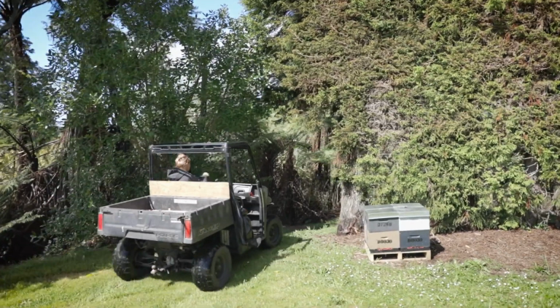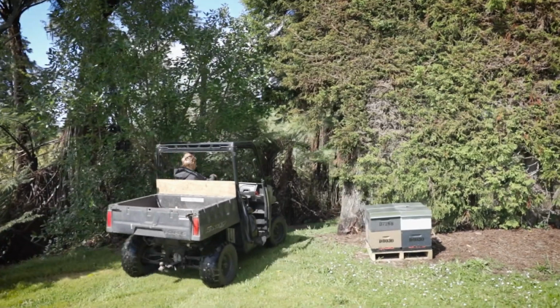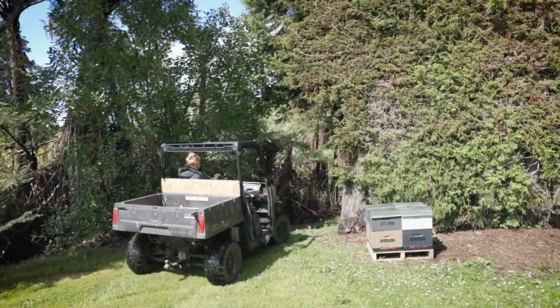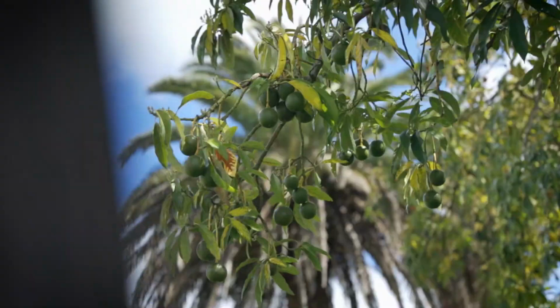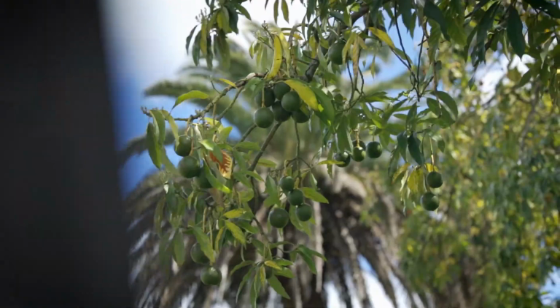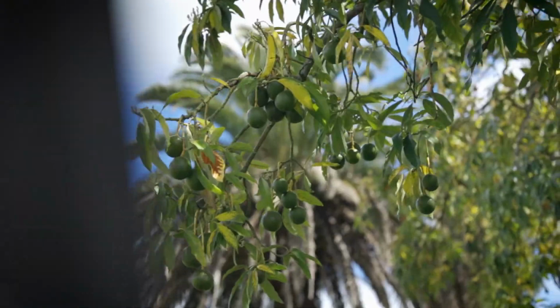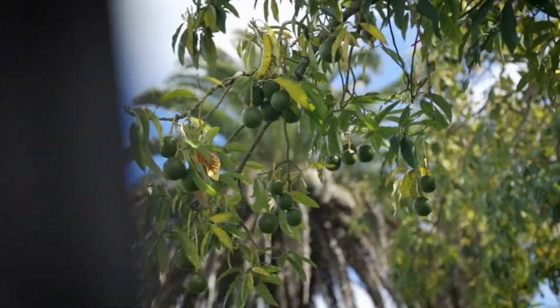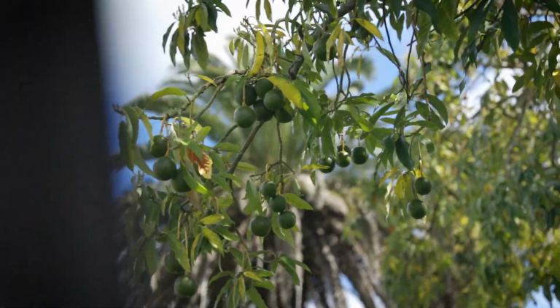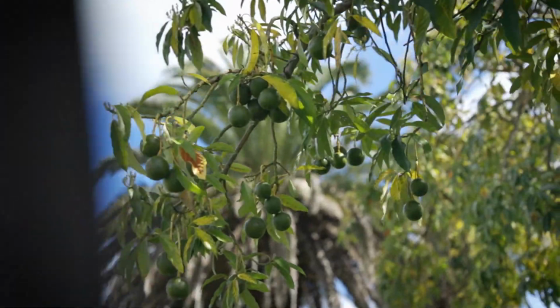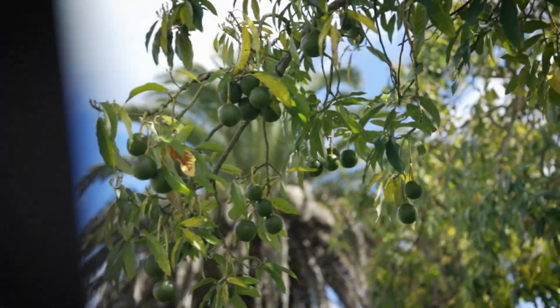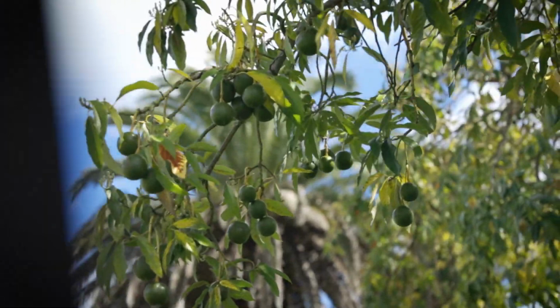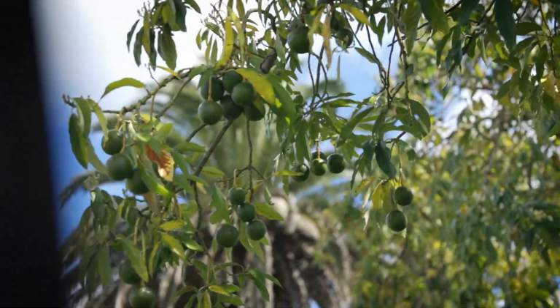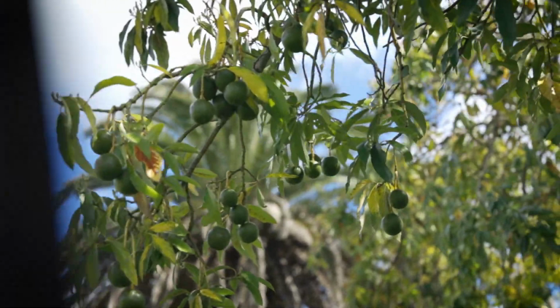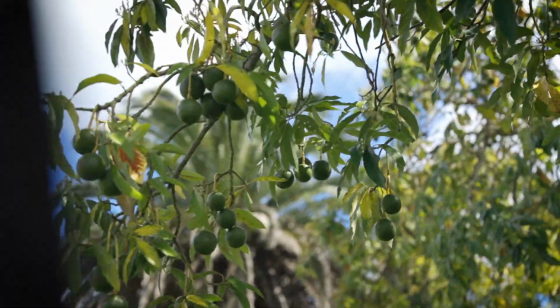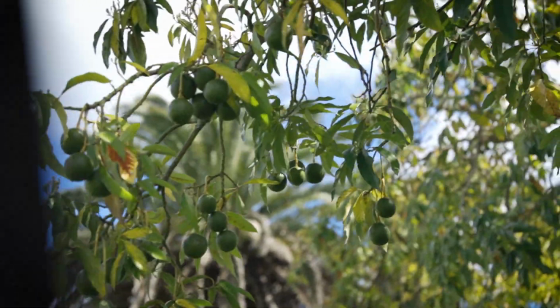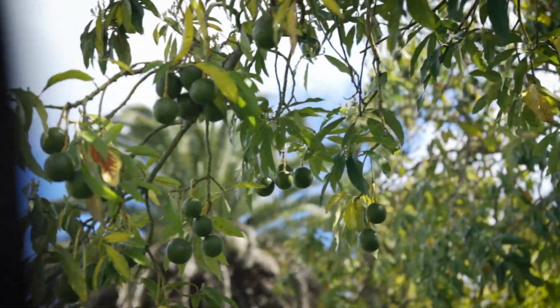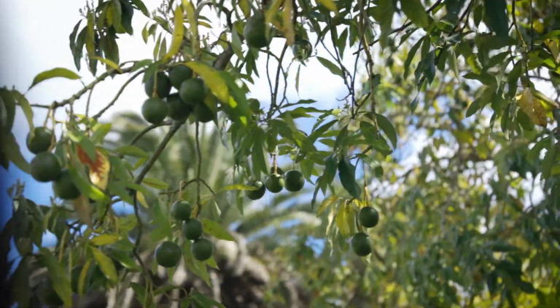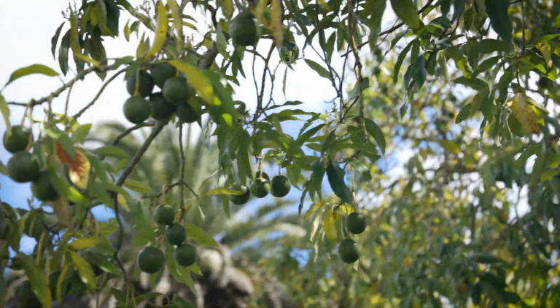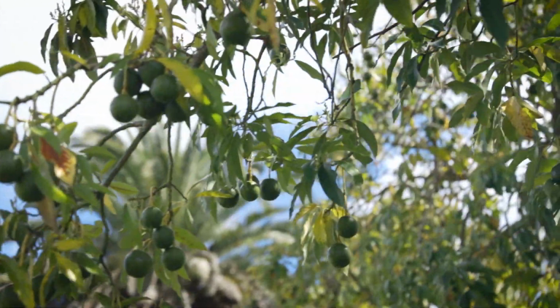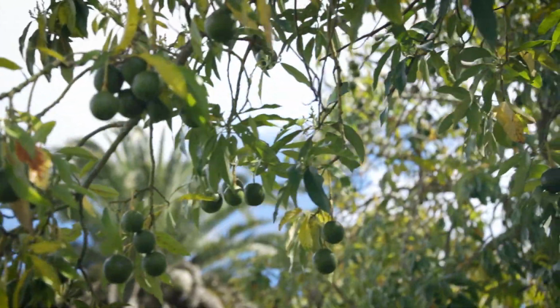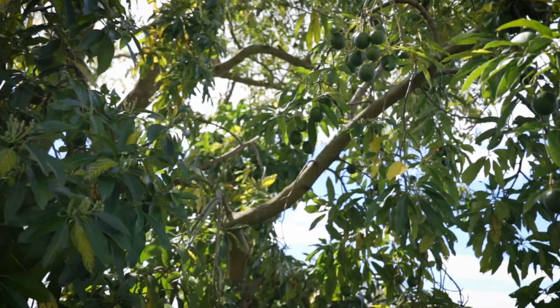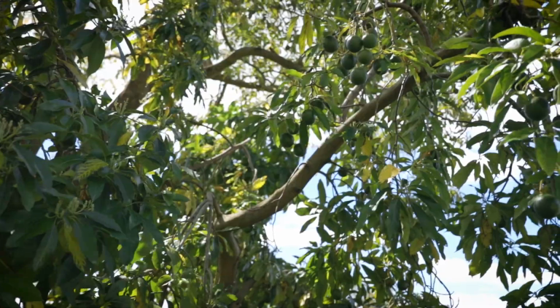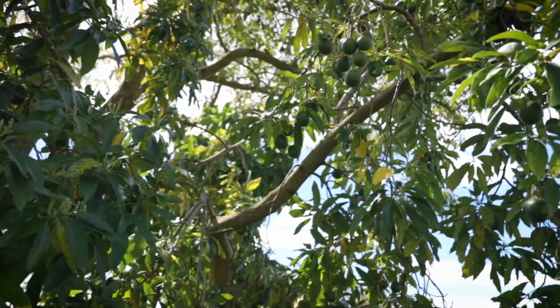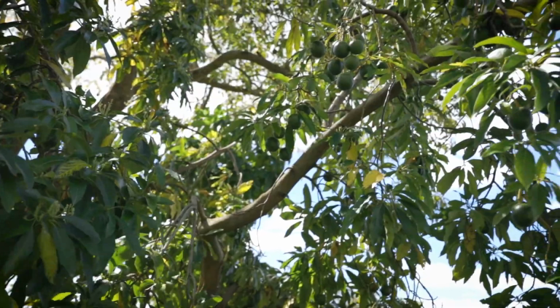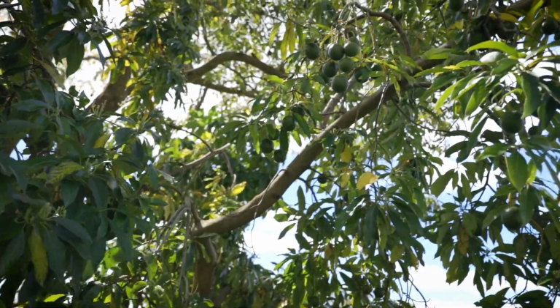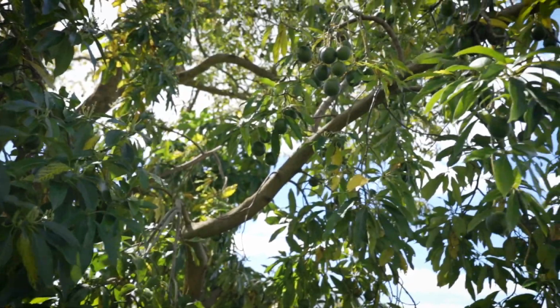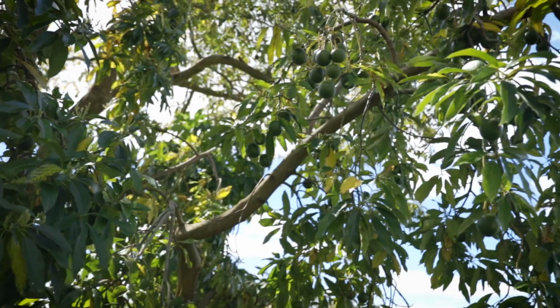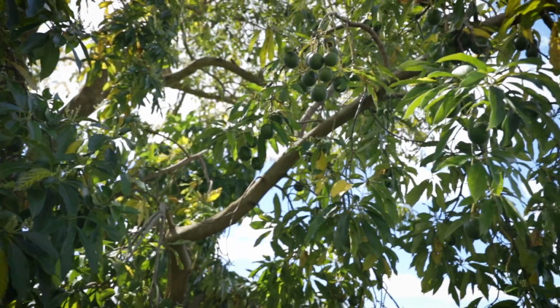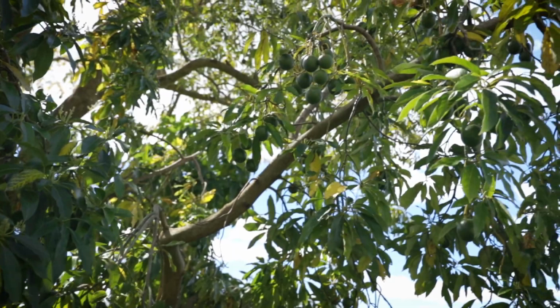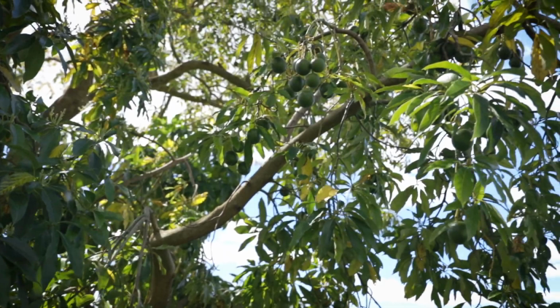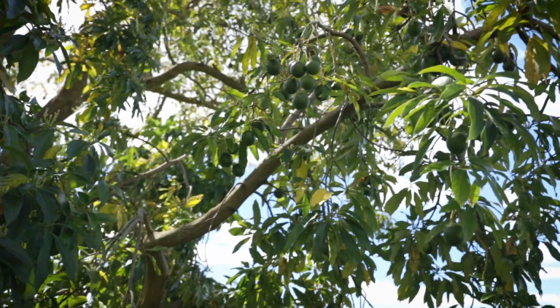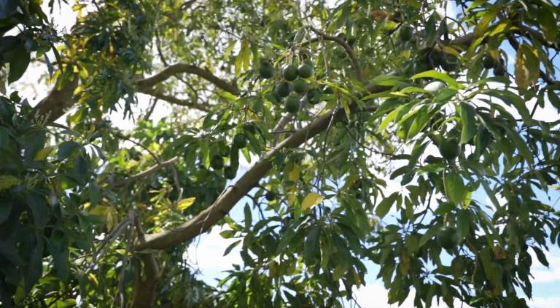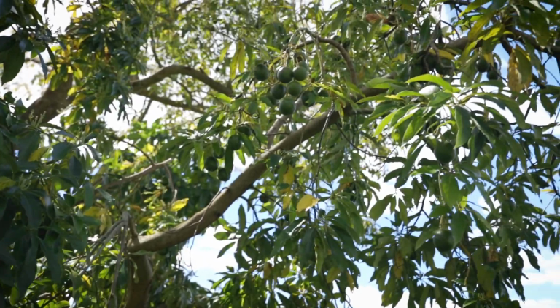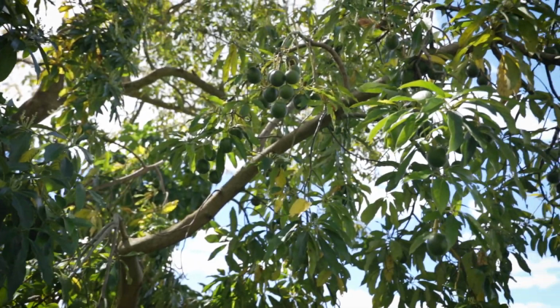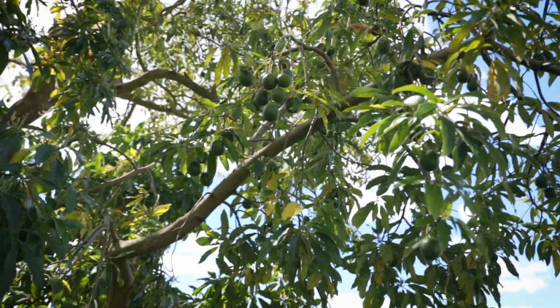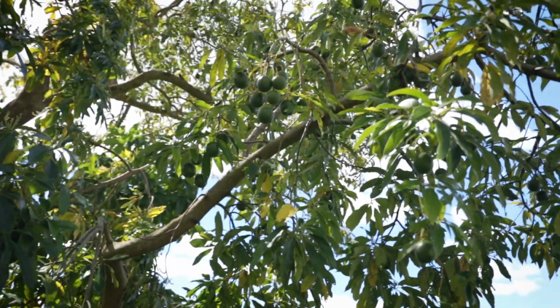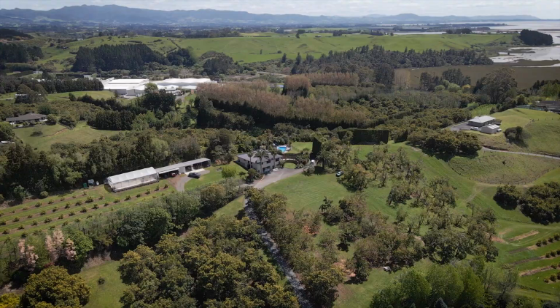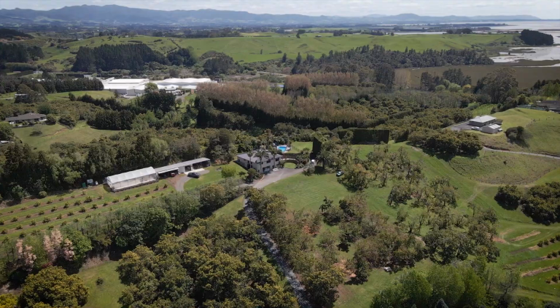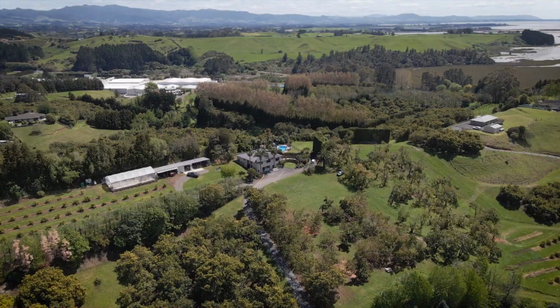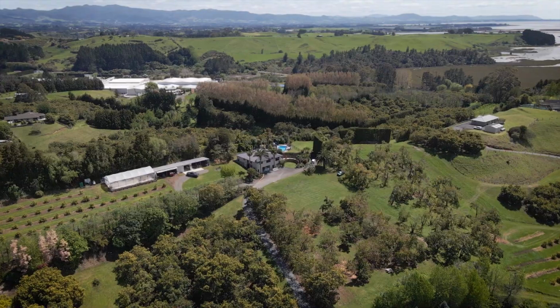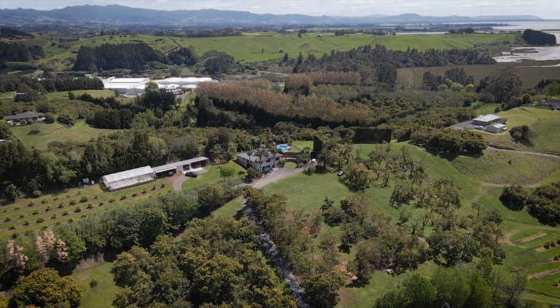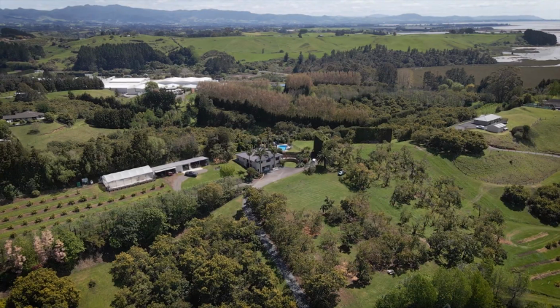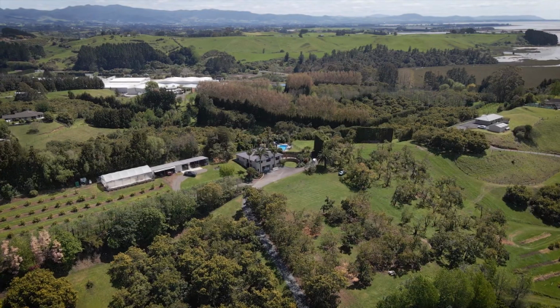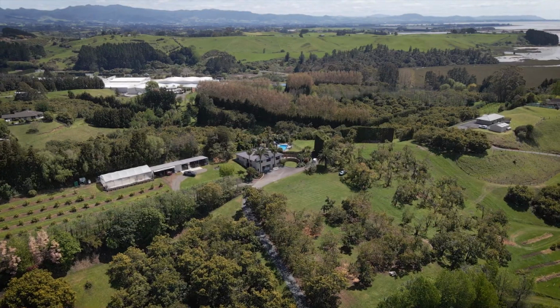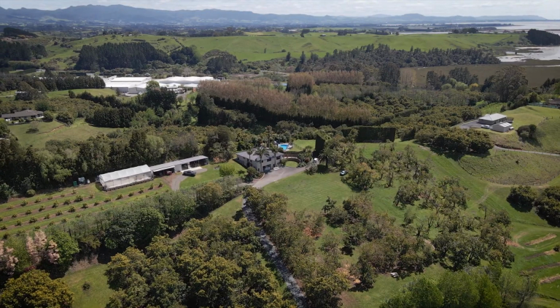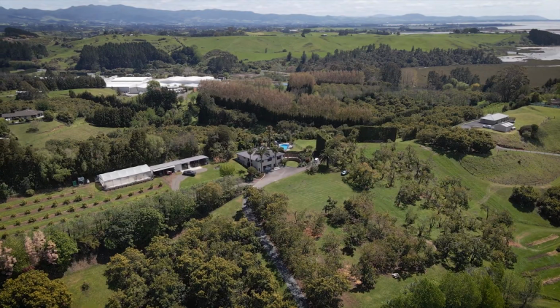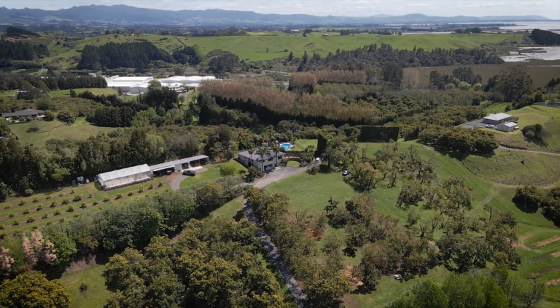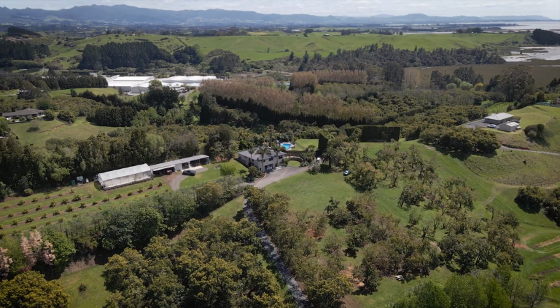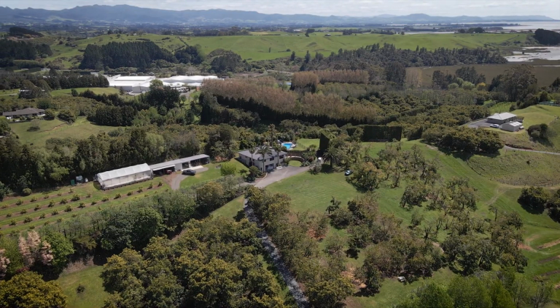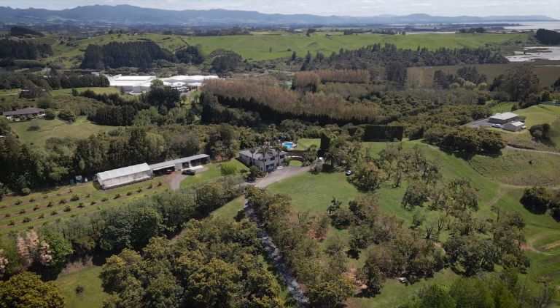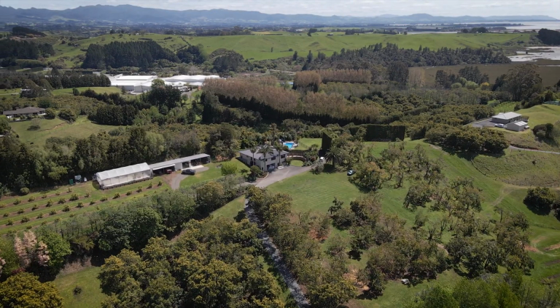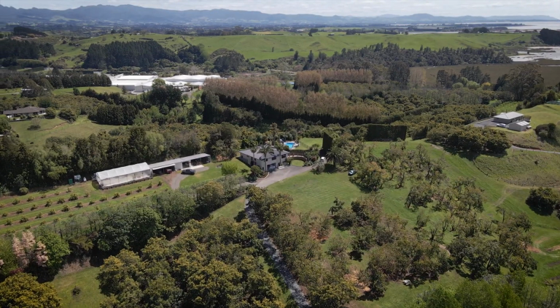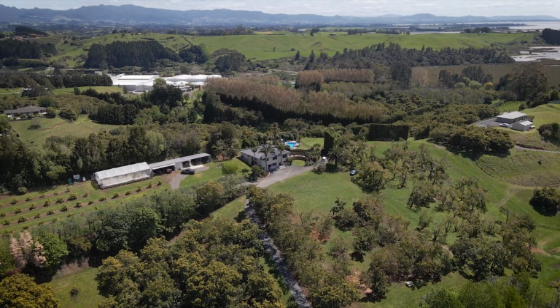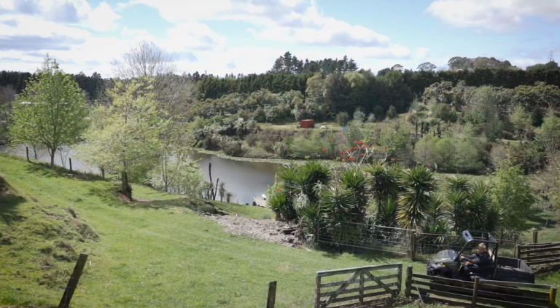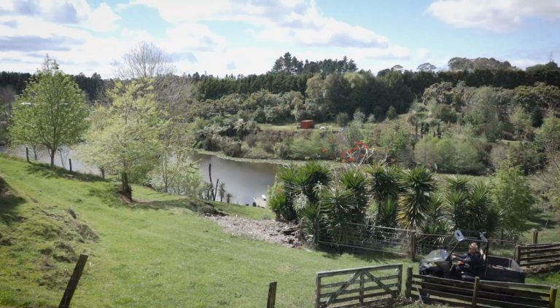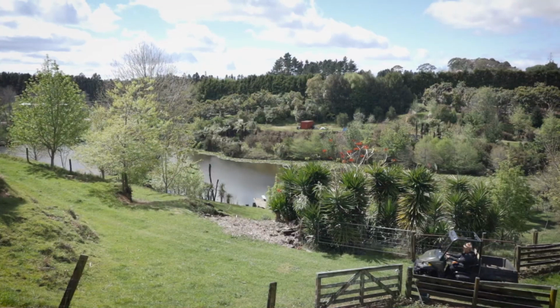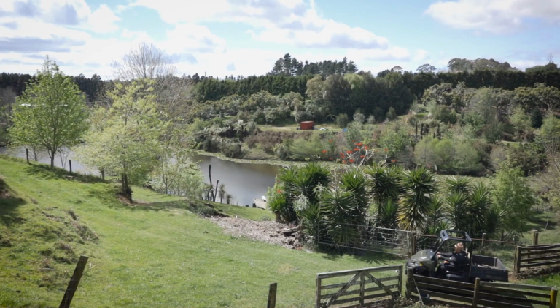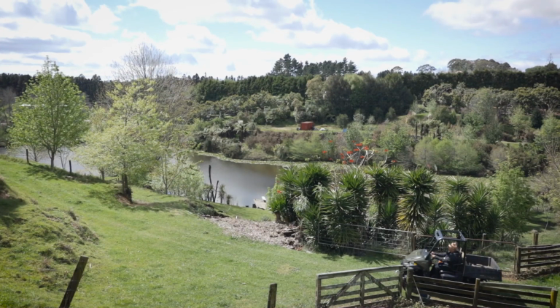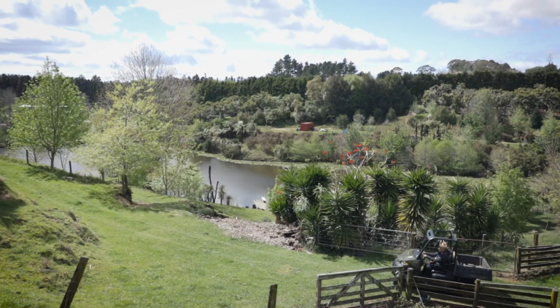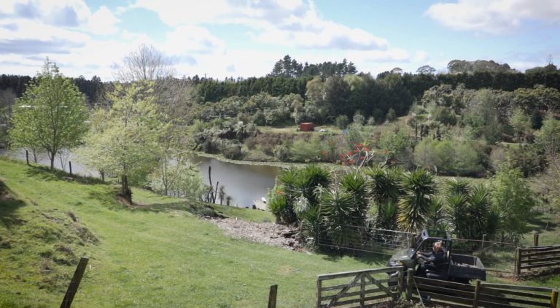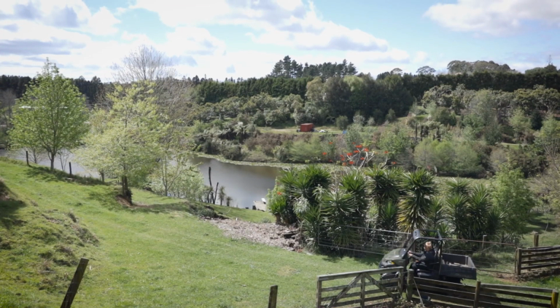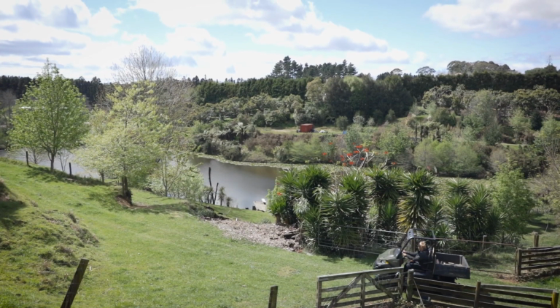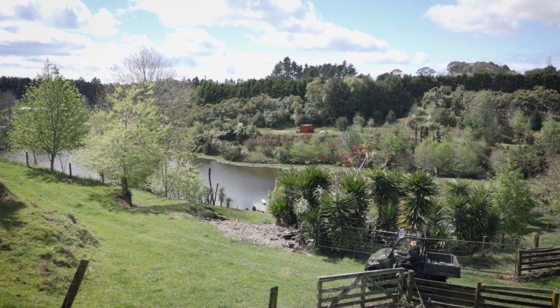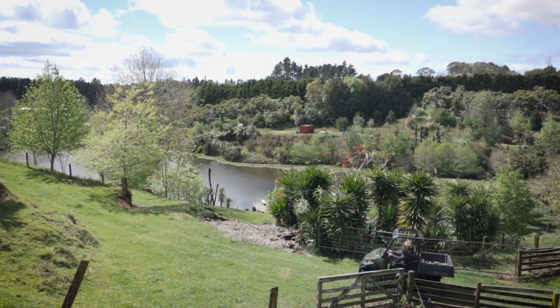There are also approximately 110 mature Reed trees, which the owners have a great local market purchaser for.